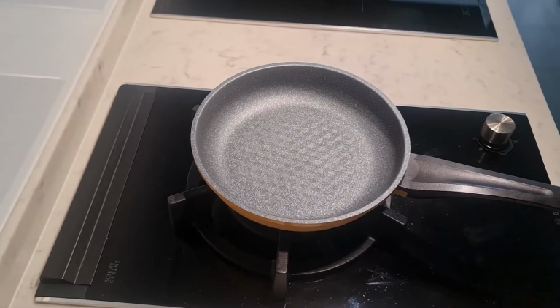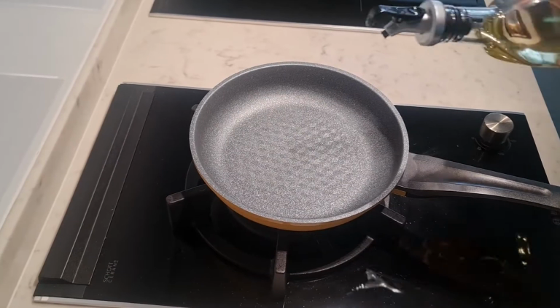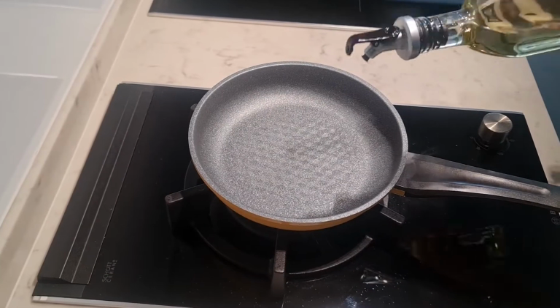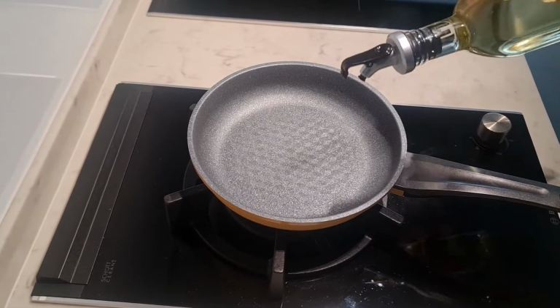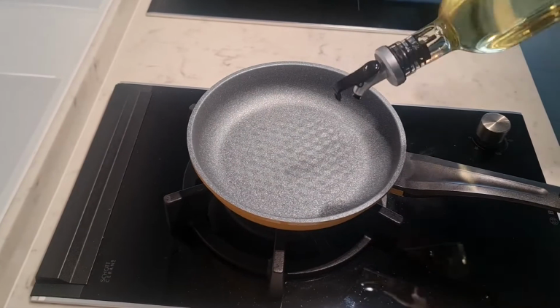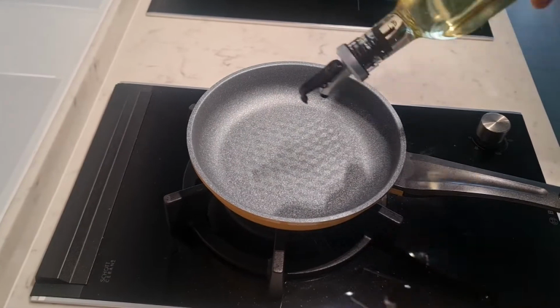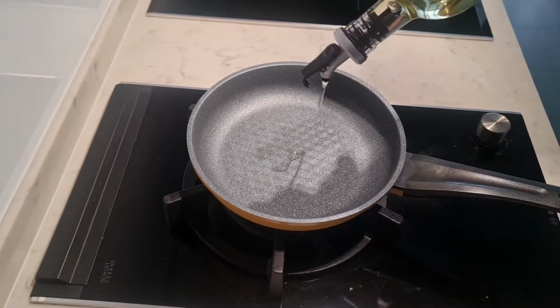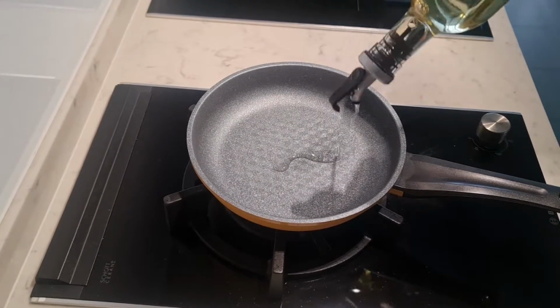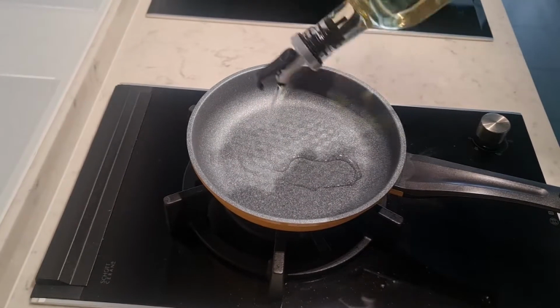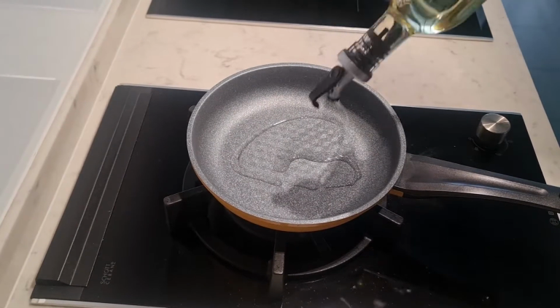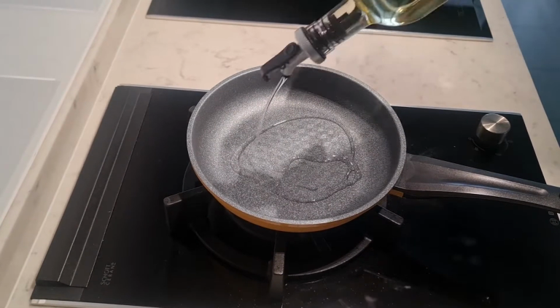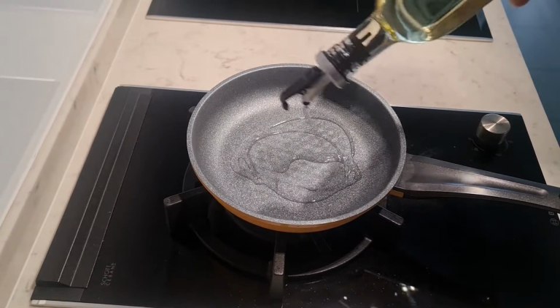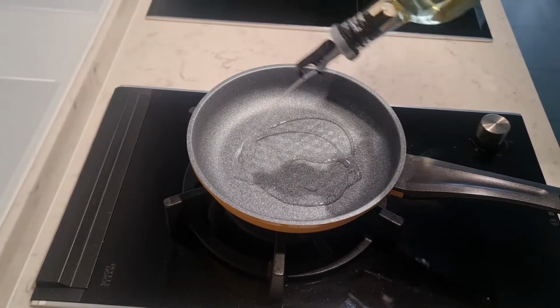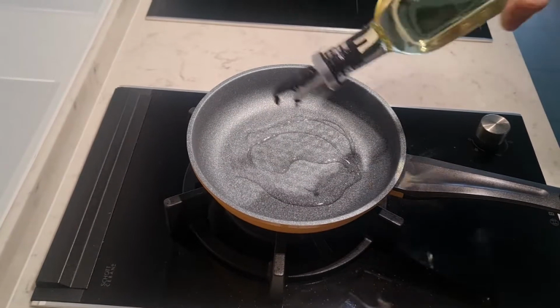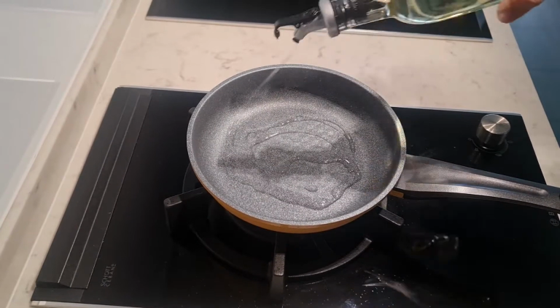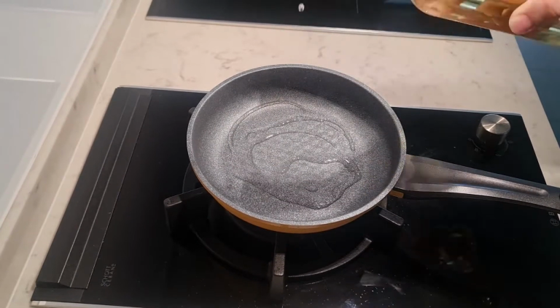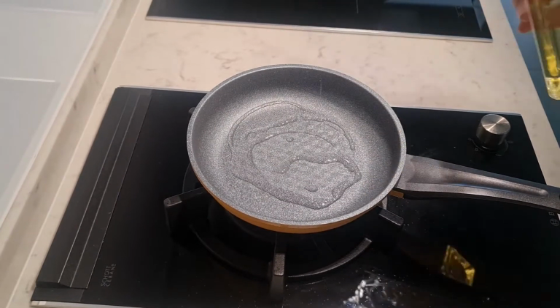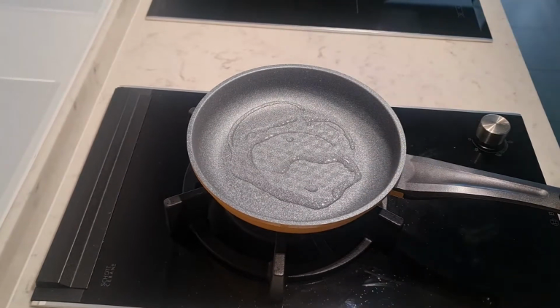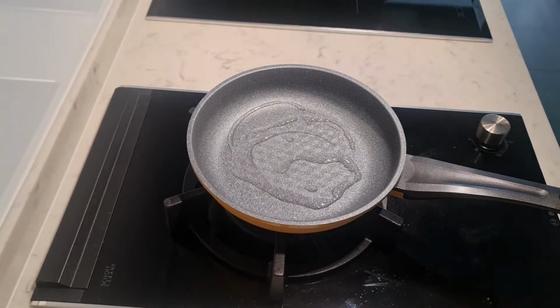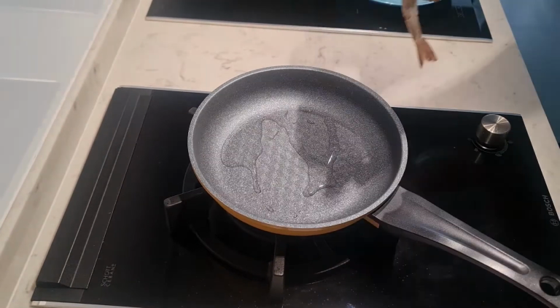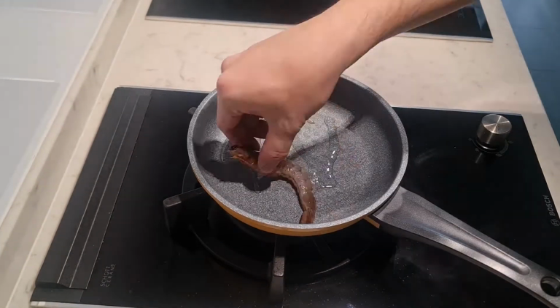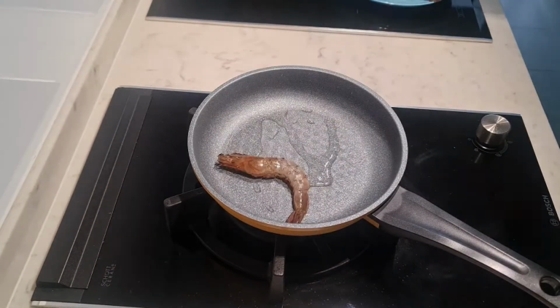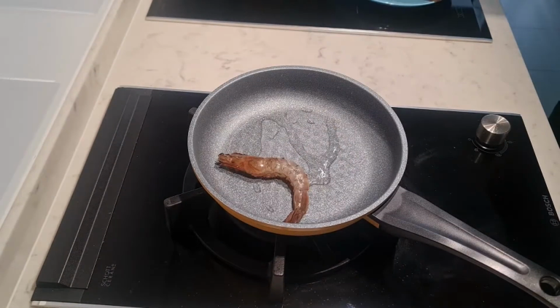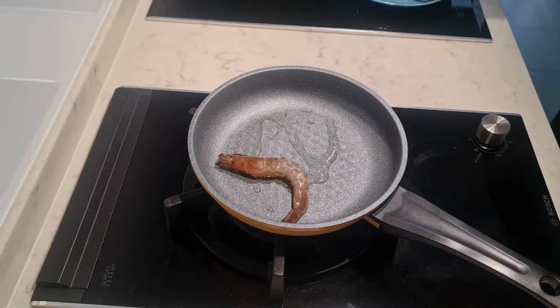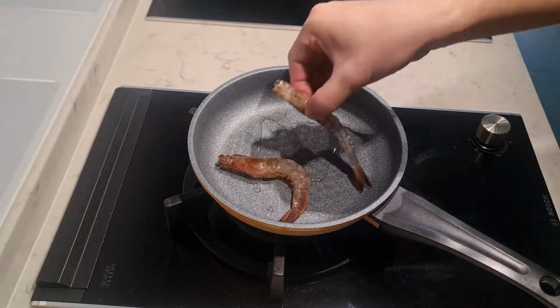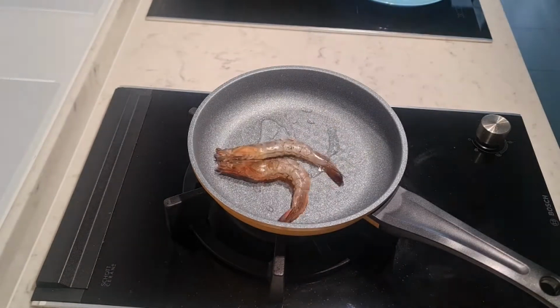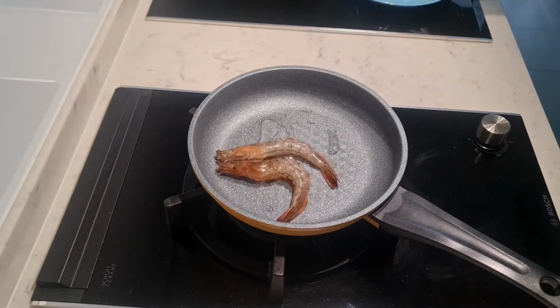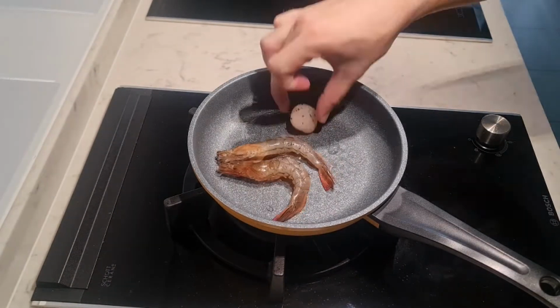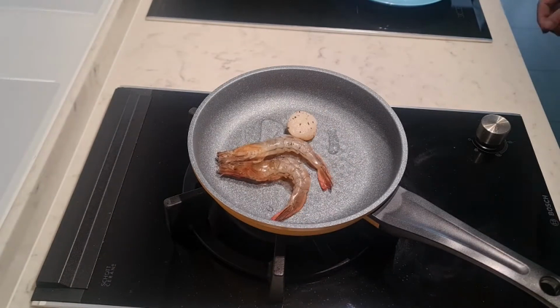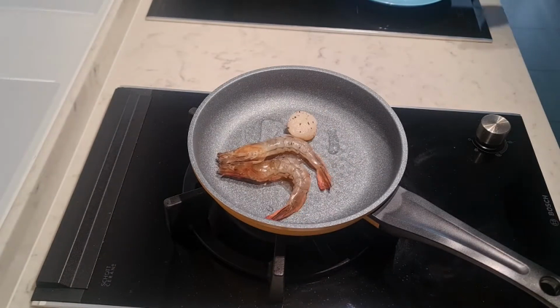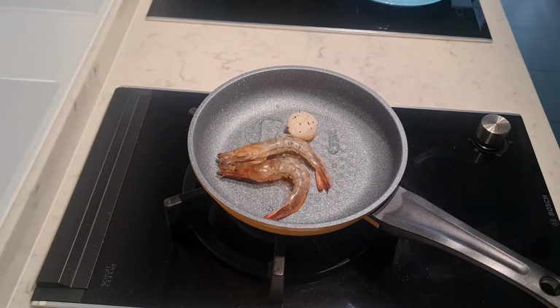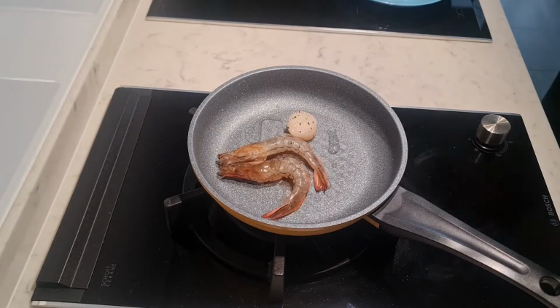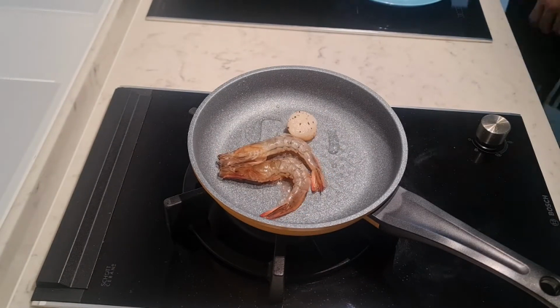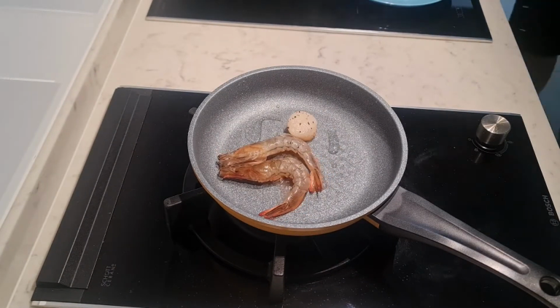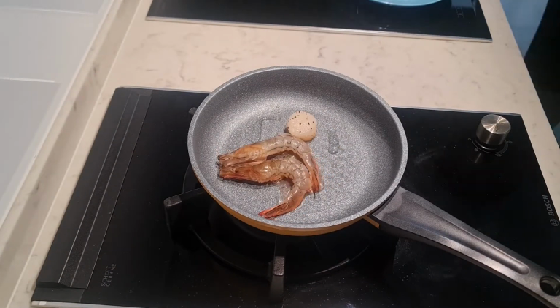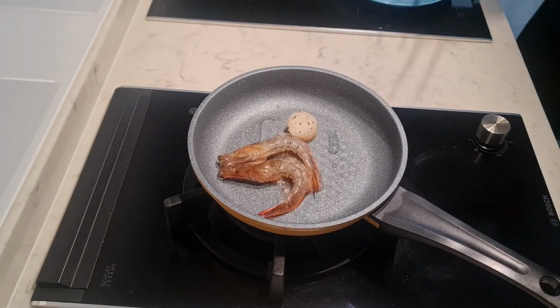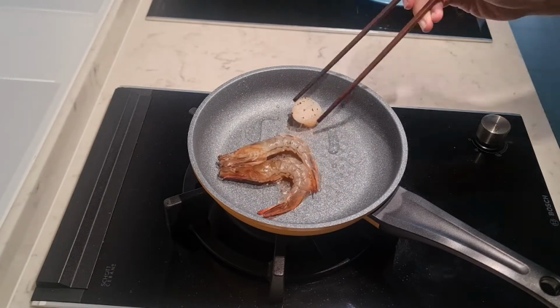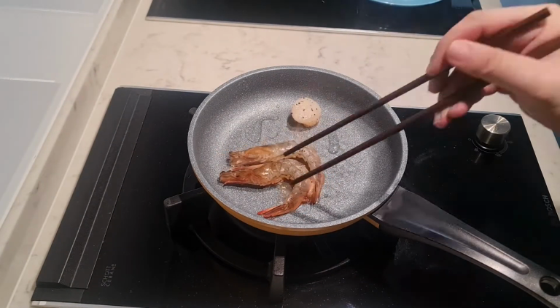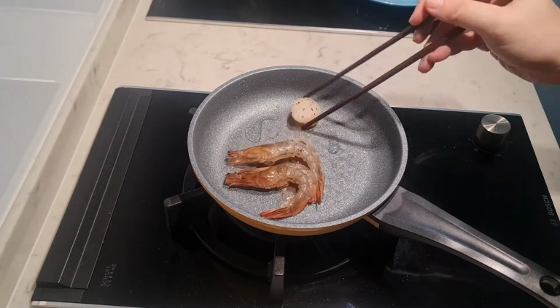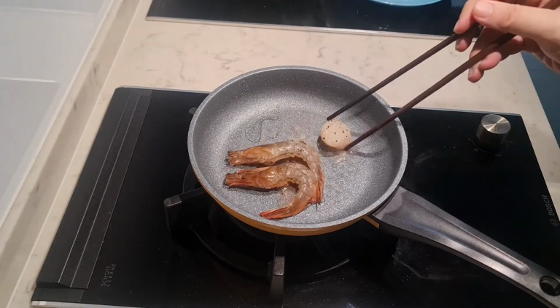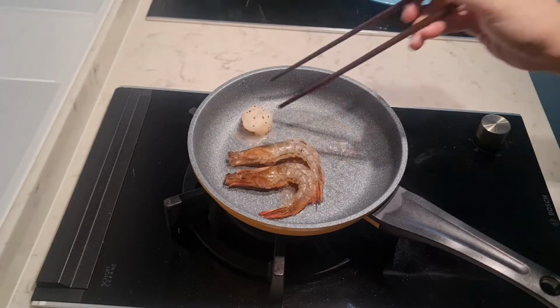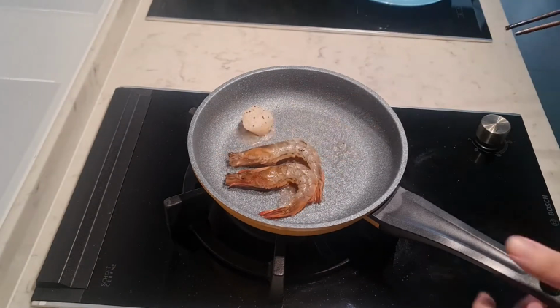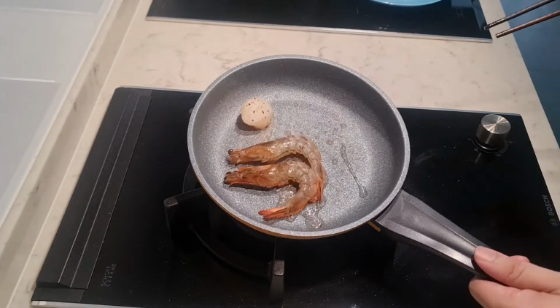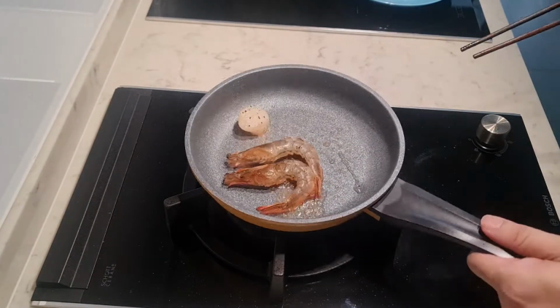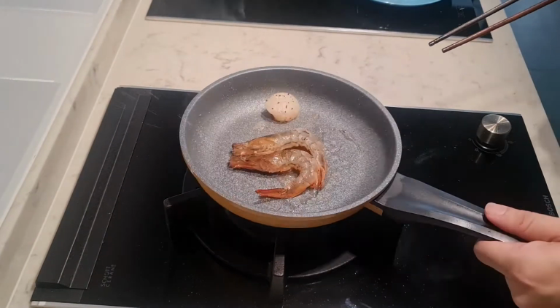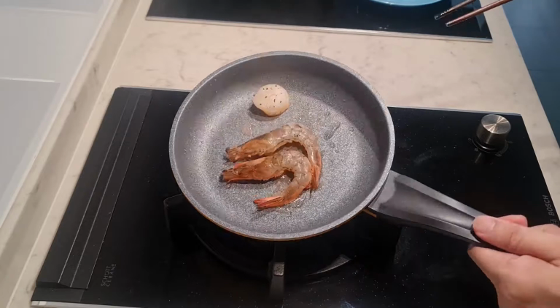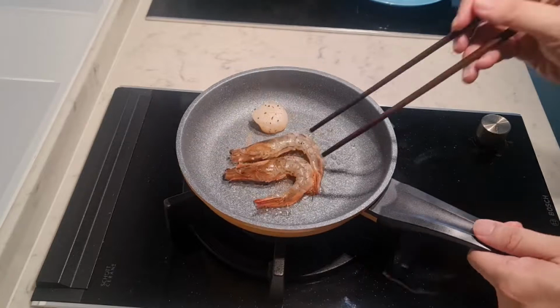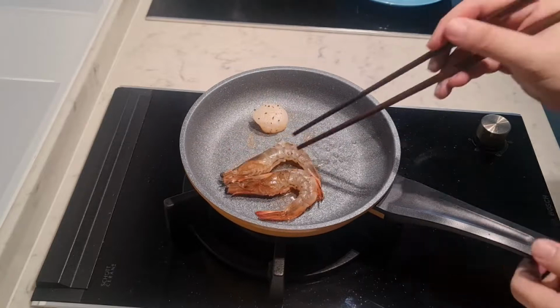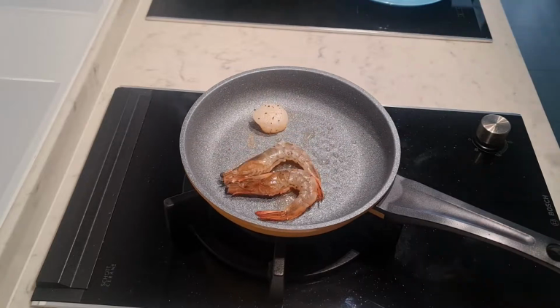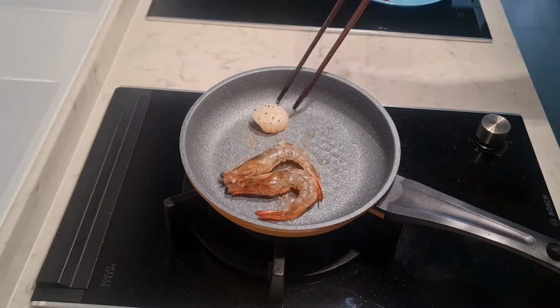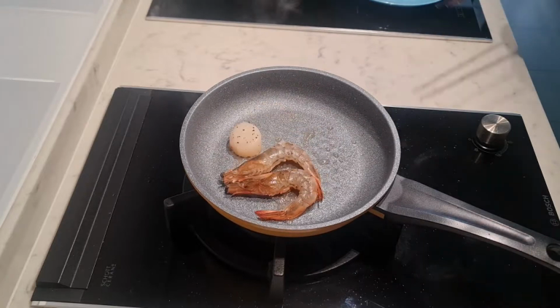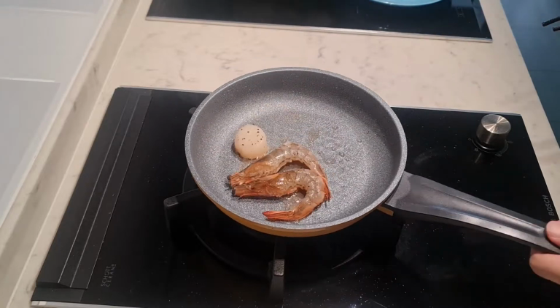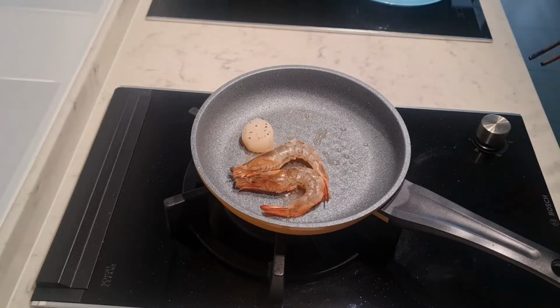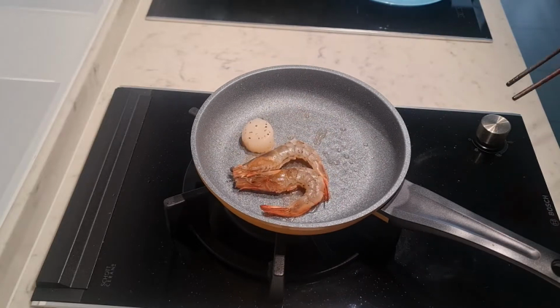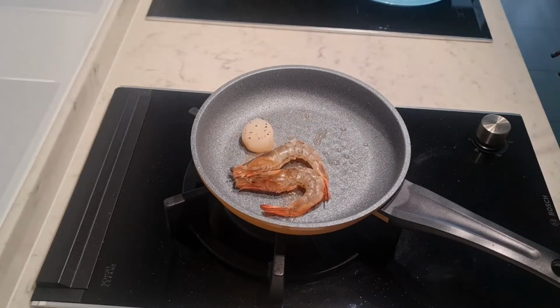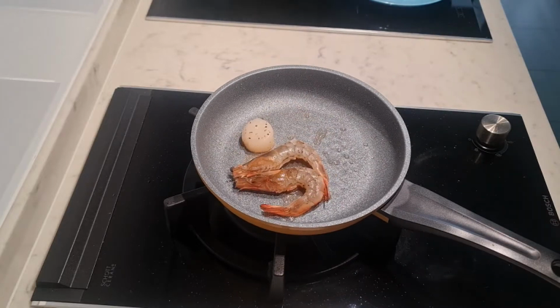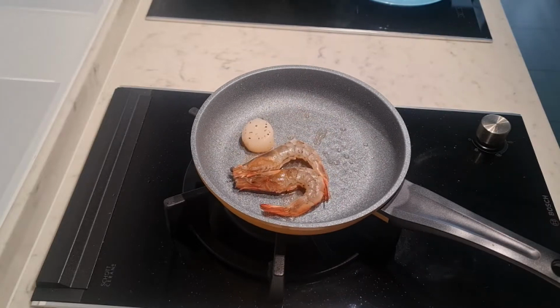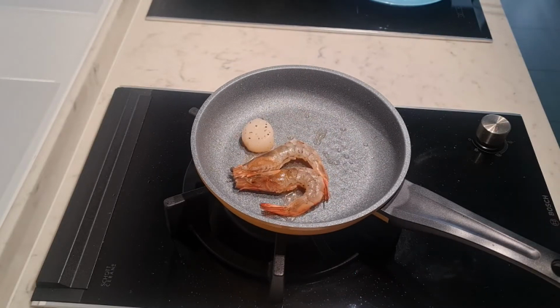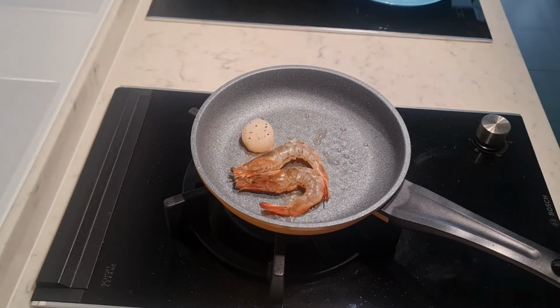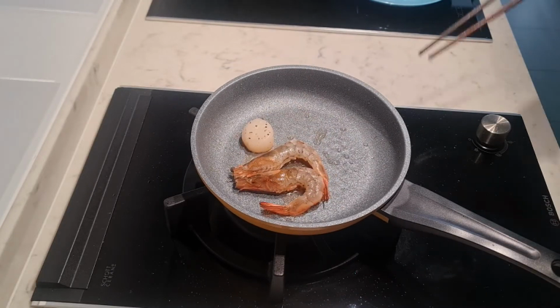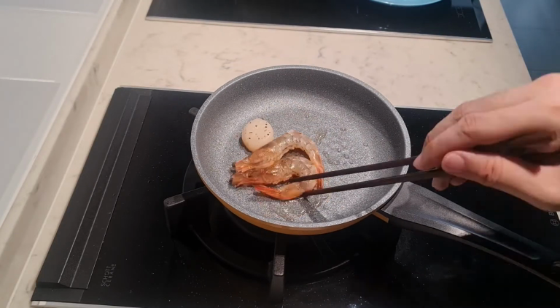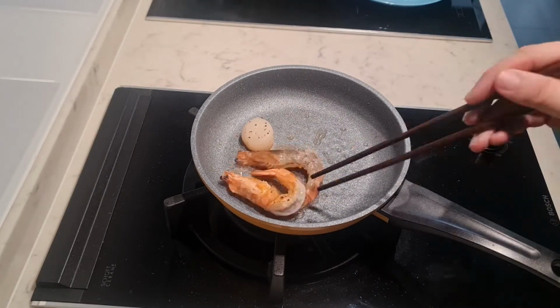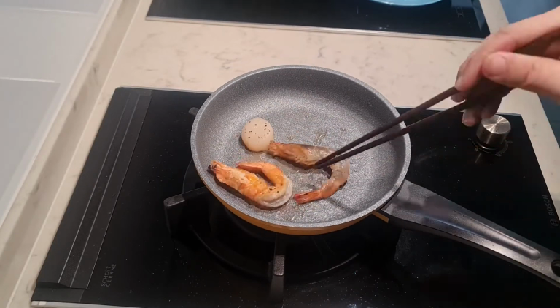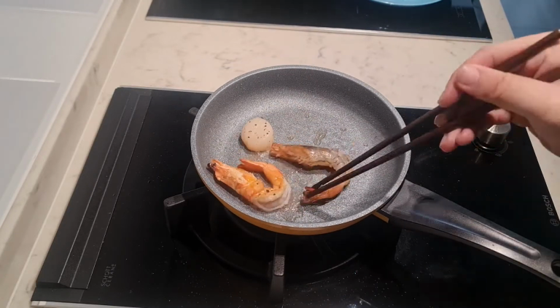Pour in some oil in the frying pan and add in the seafood. Once they are cooked, put them aside.